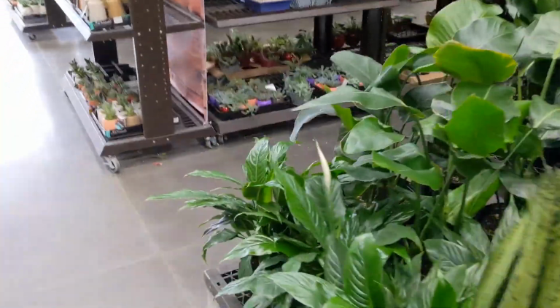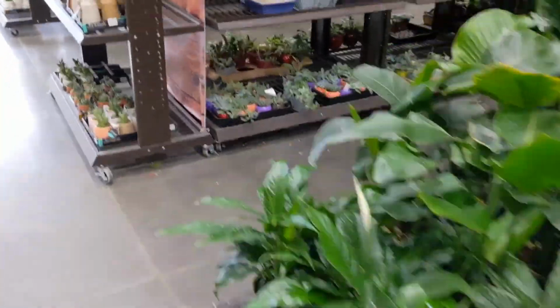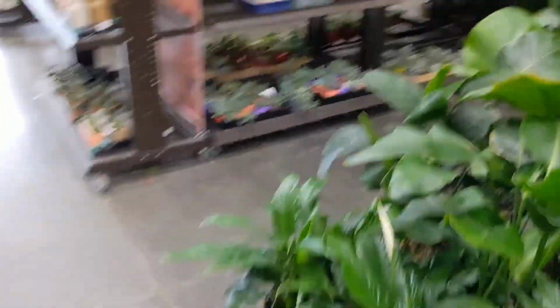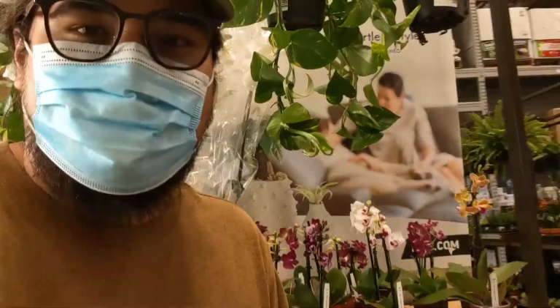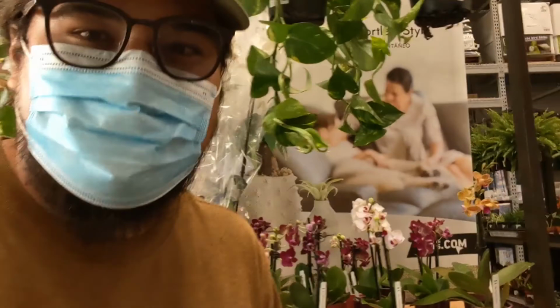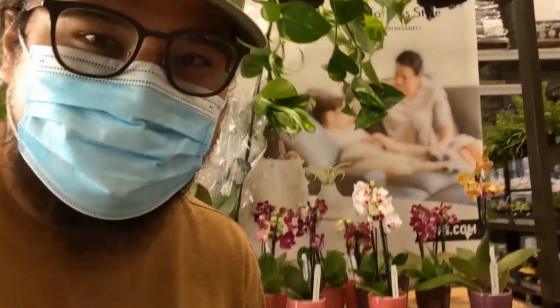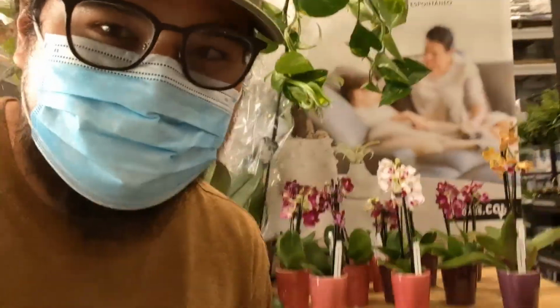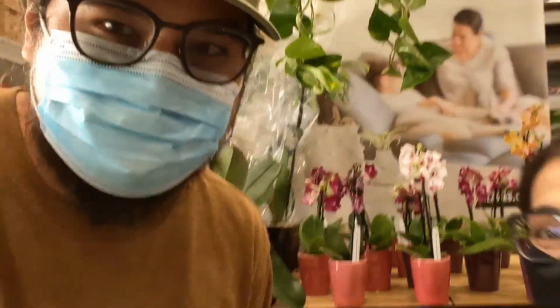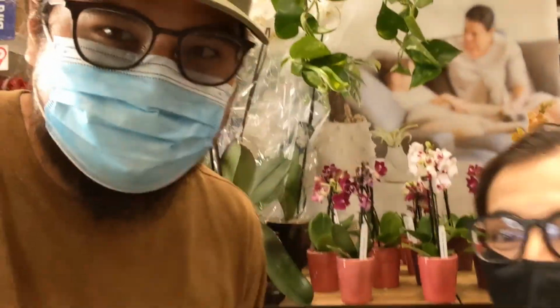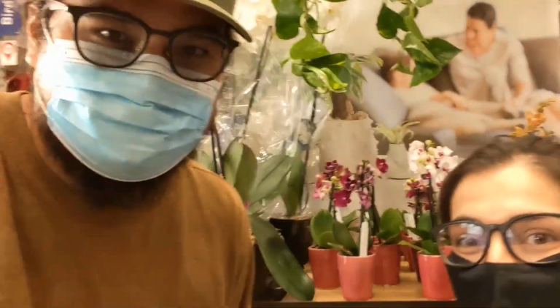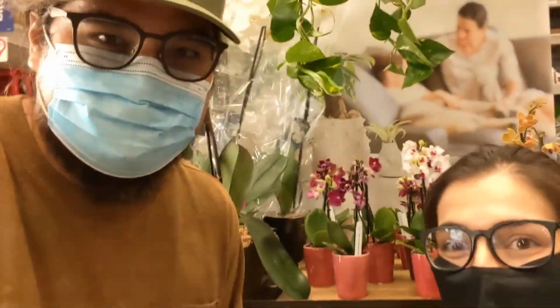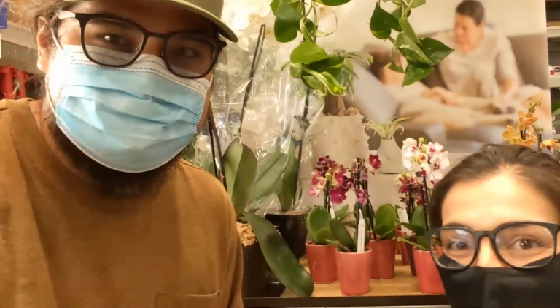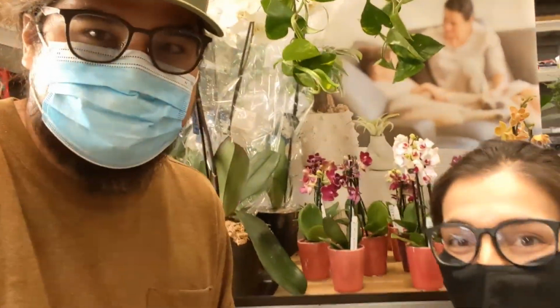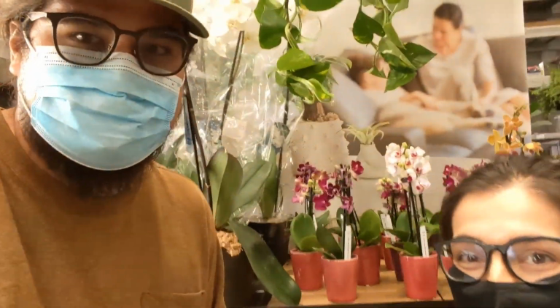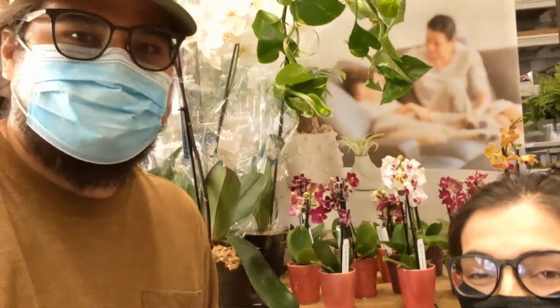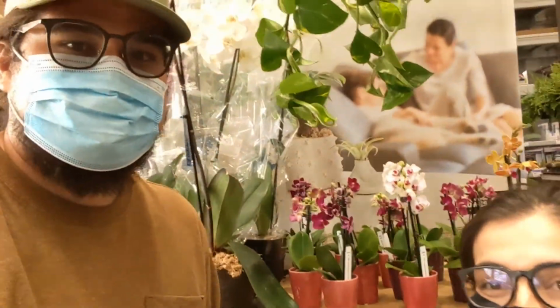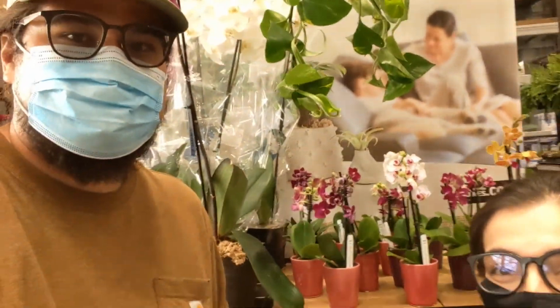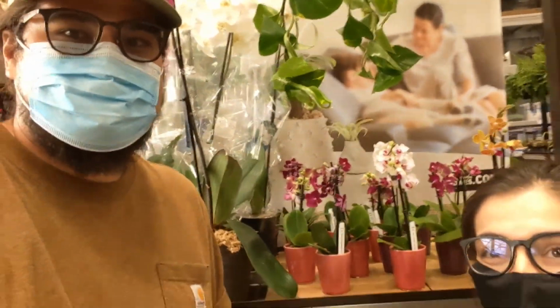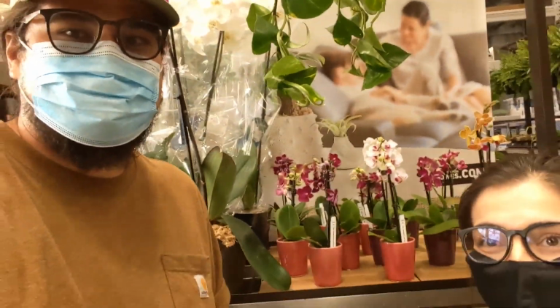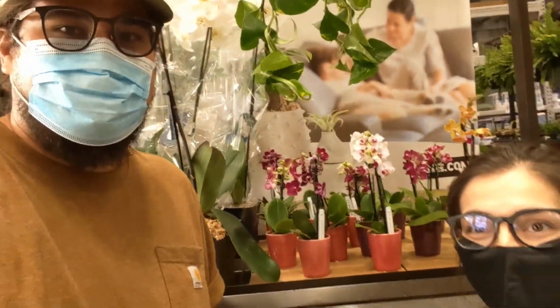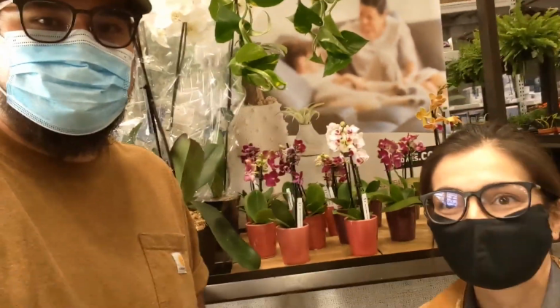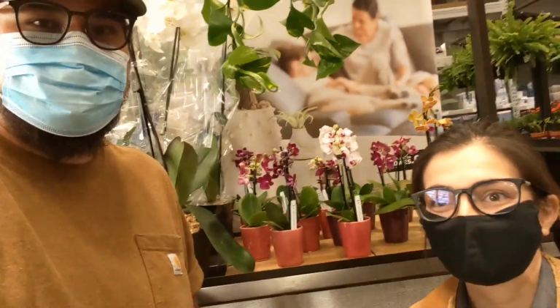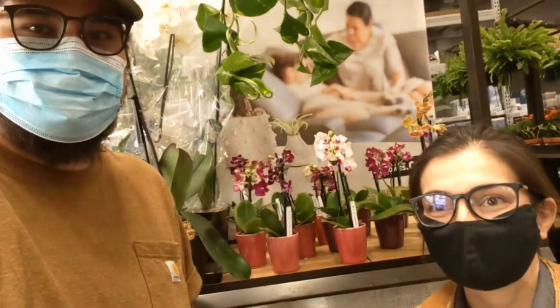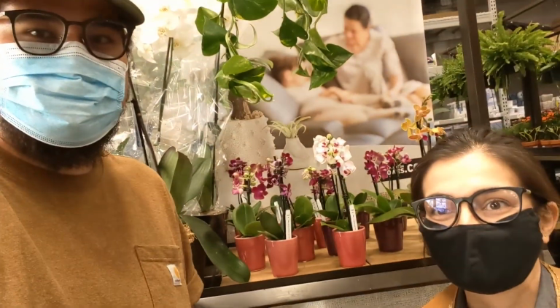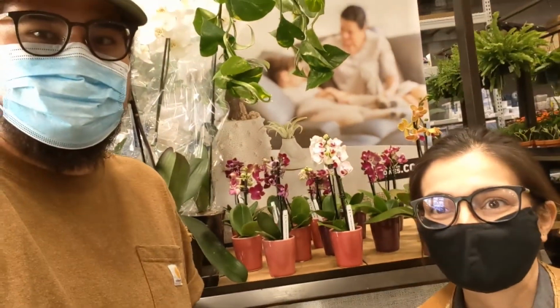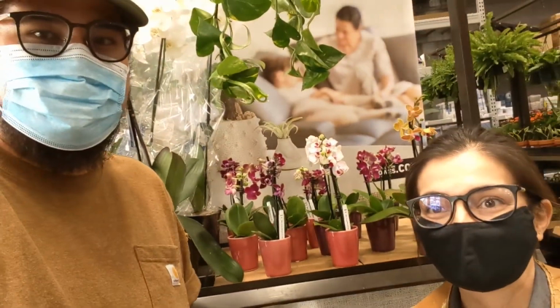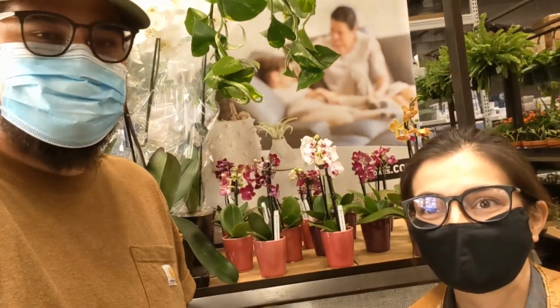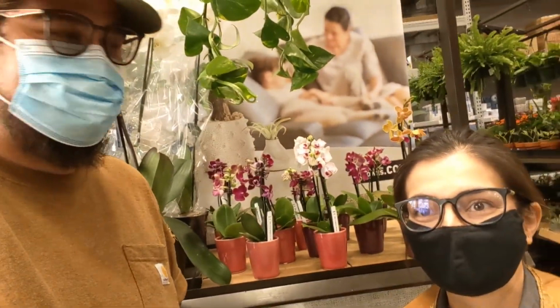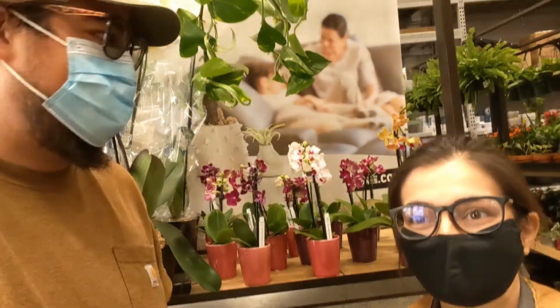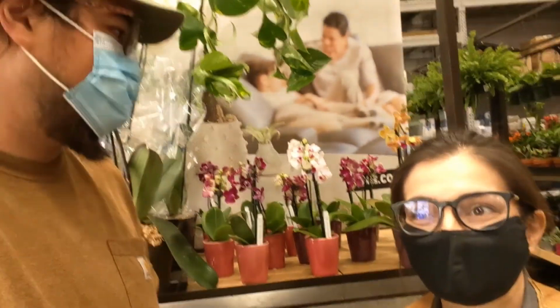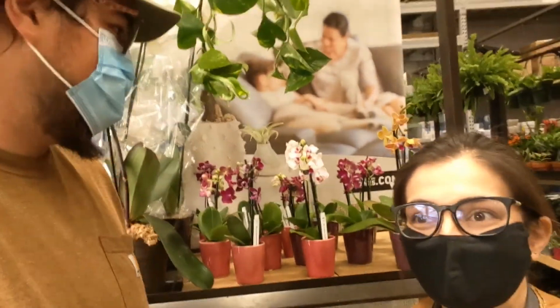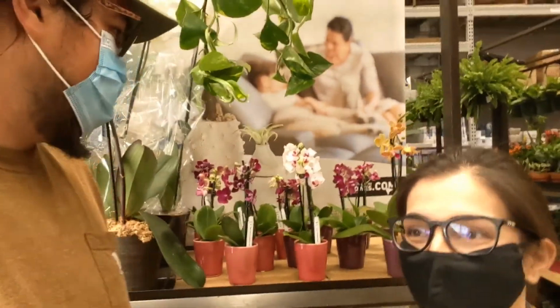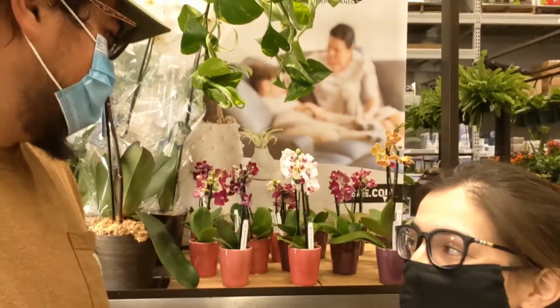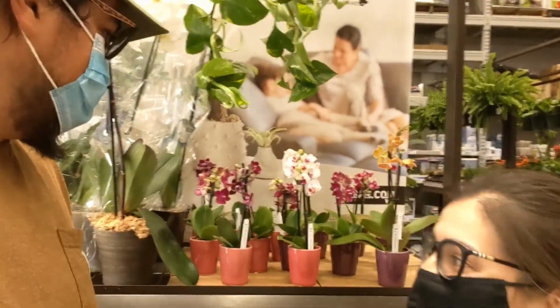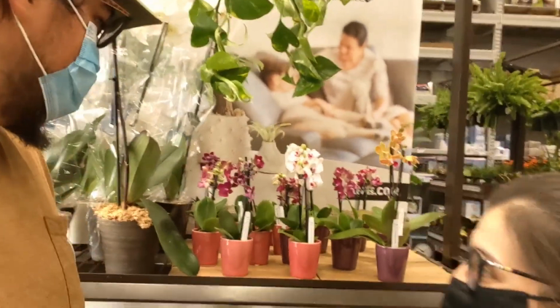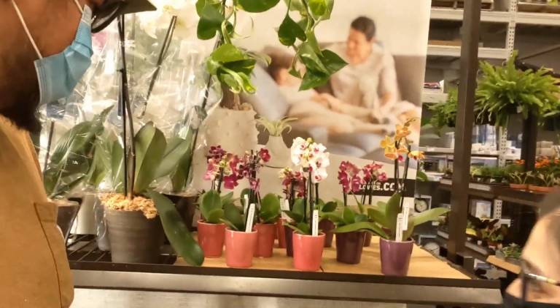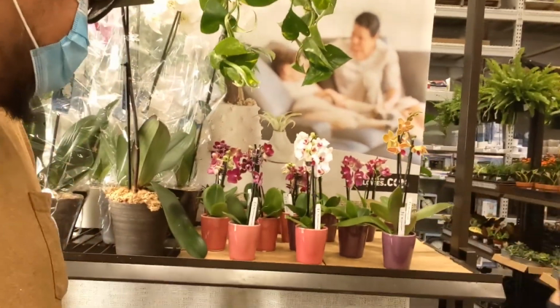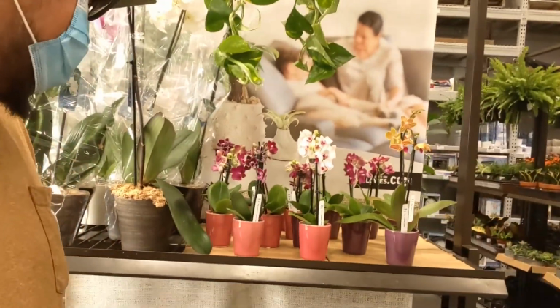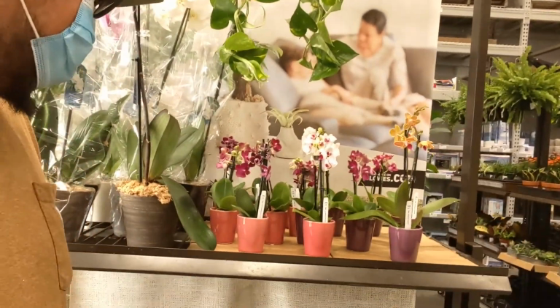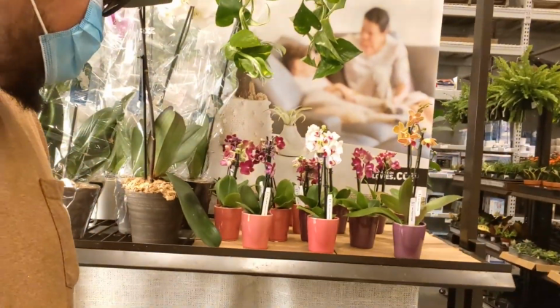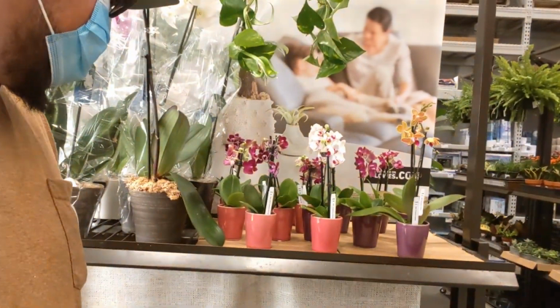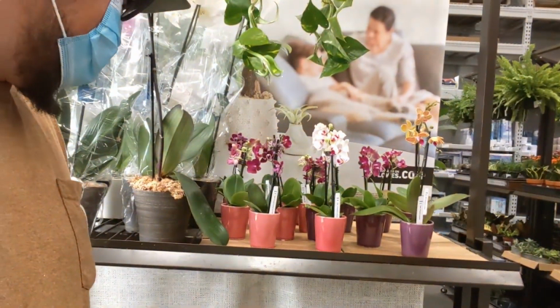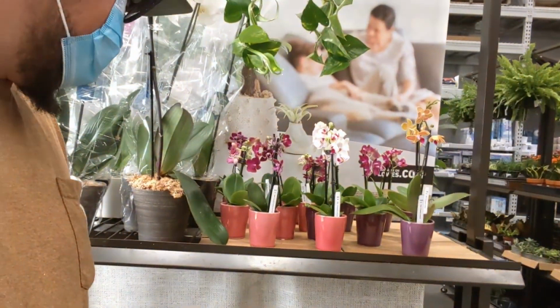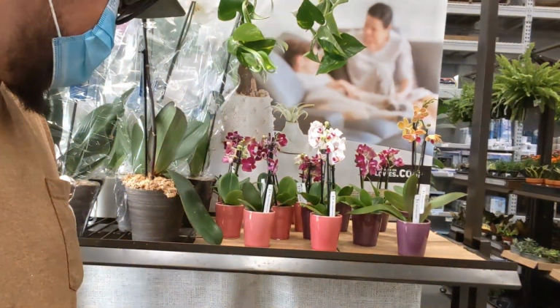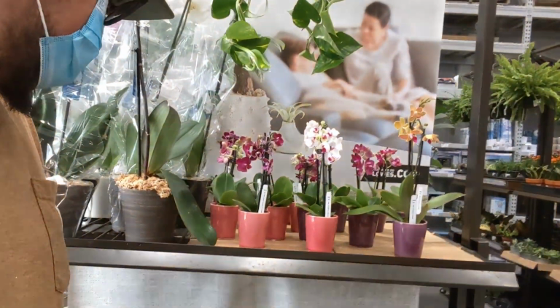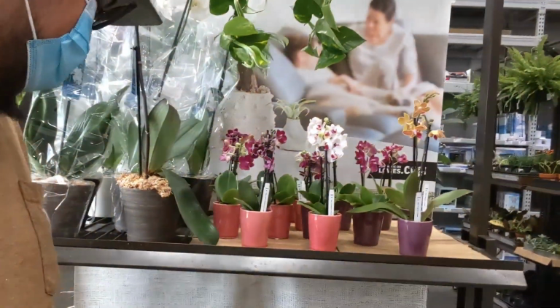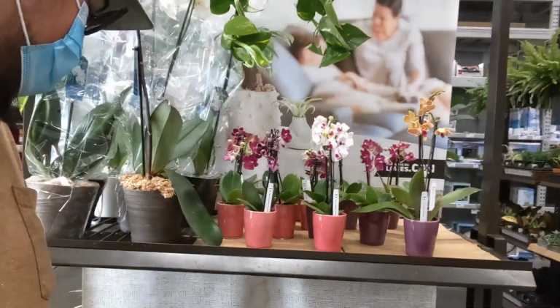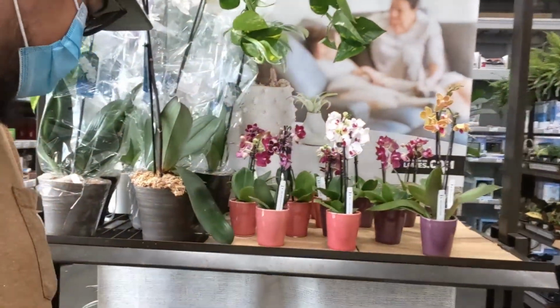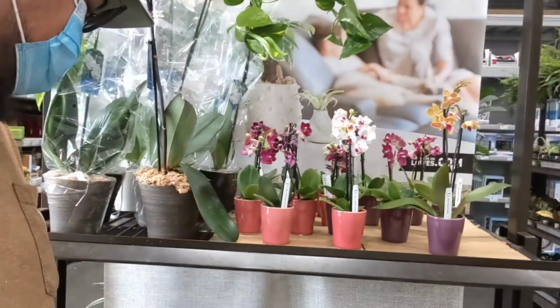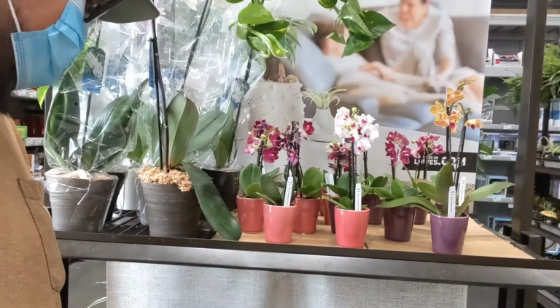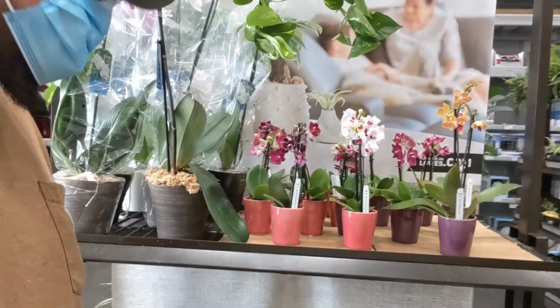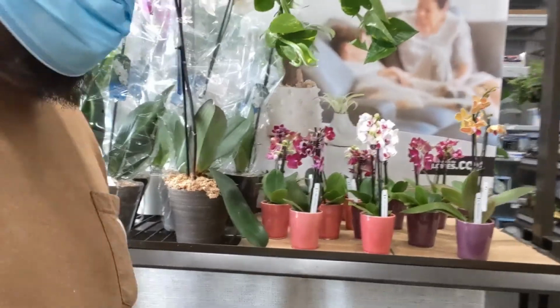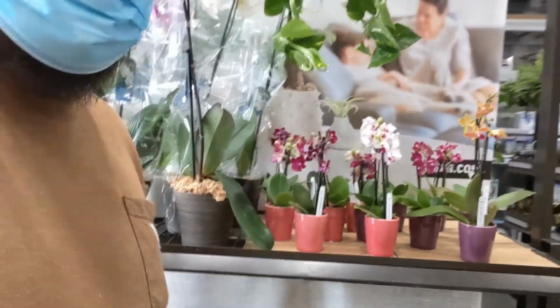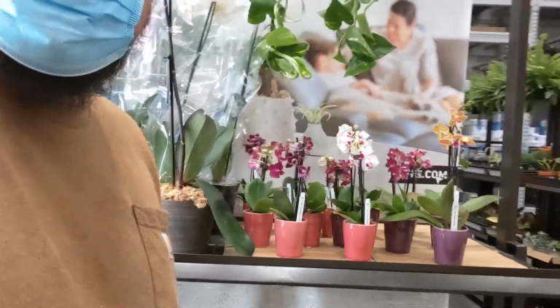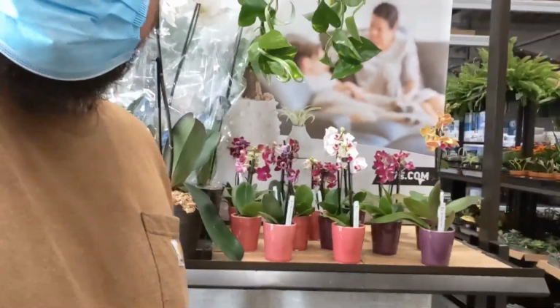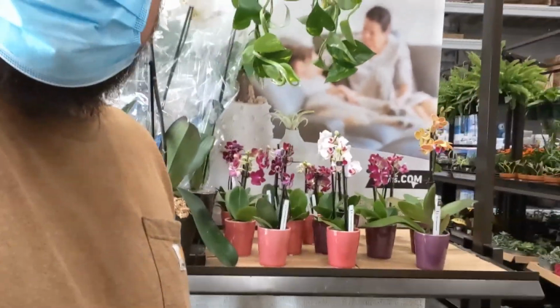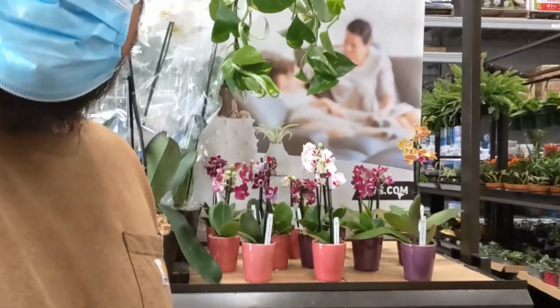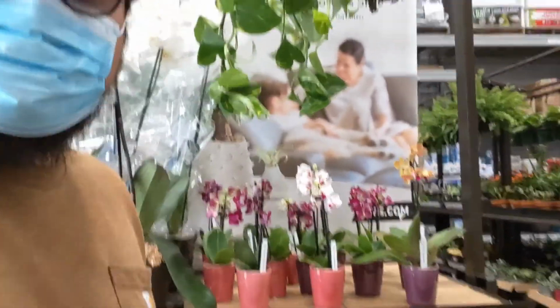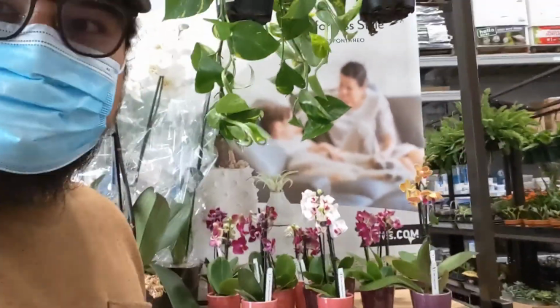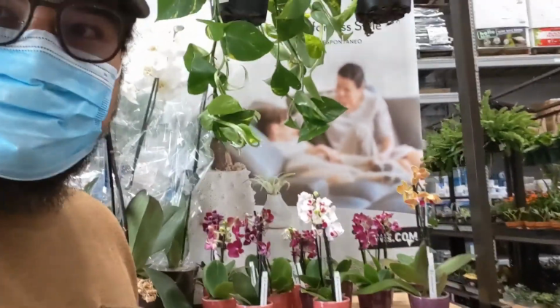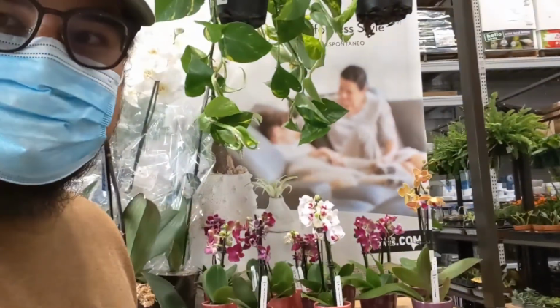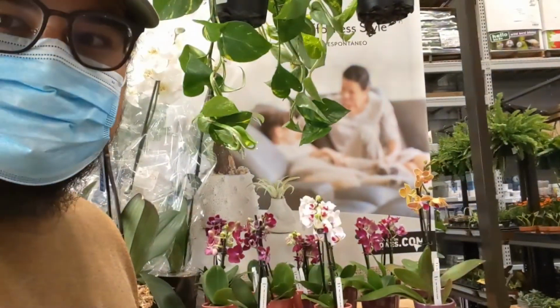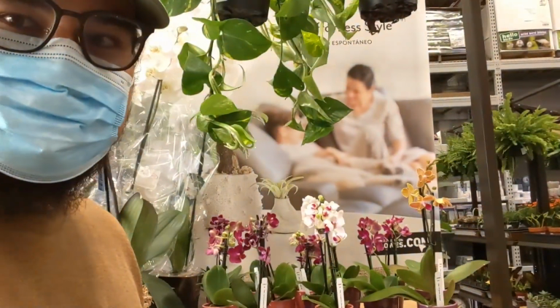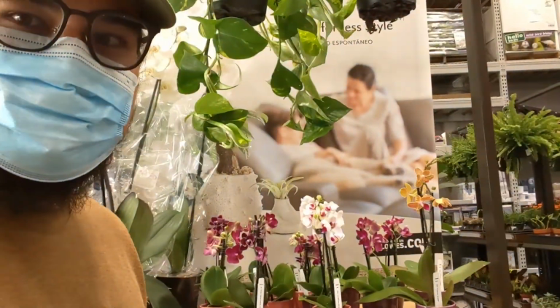So what we're looking for is a smaller little houseplant, and we need two of them that are fairly similar. So we're going to find something.